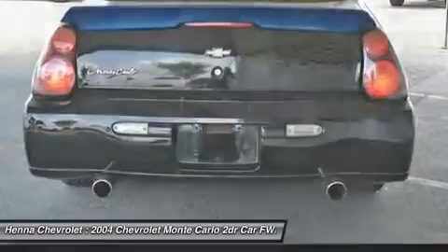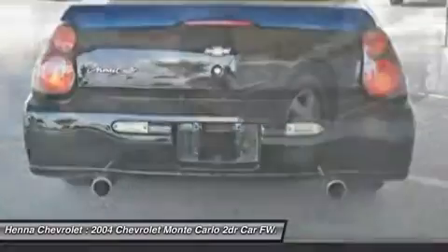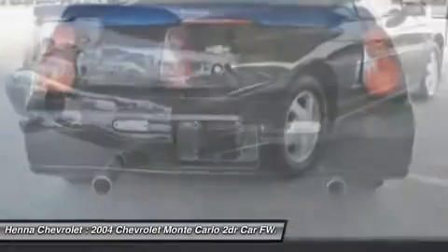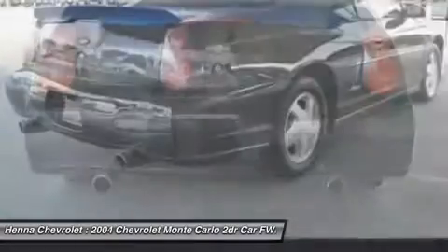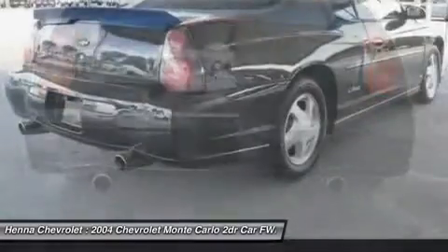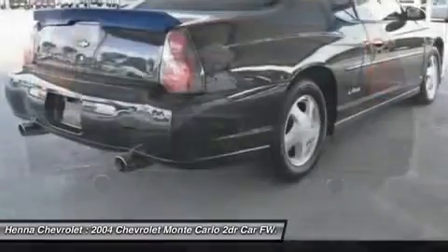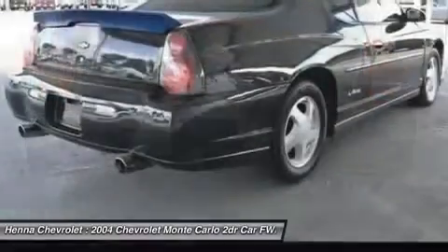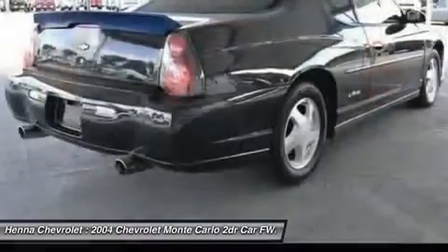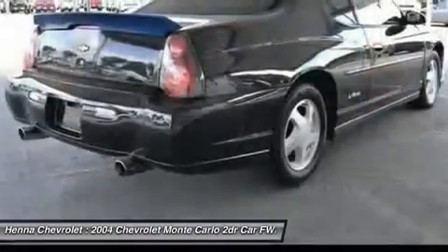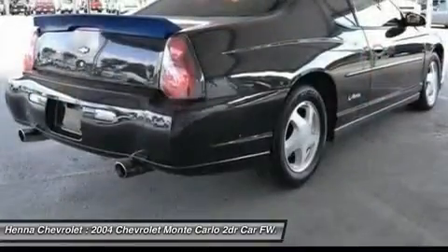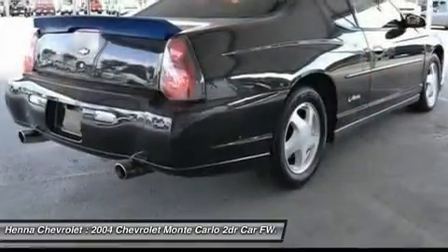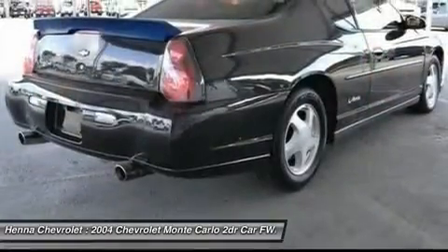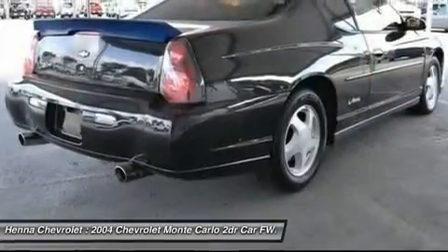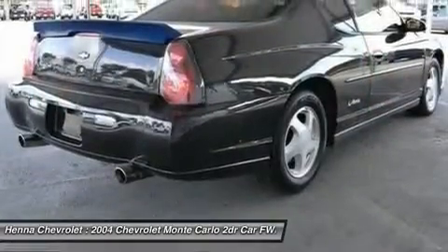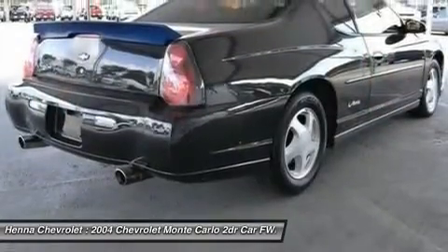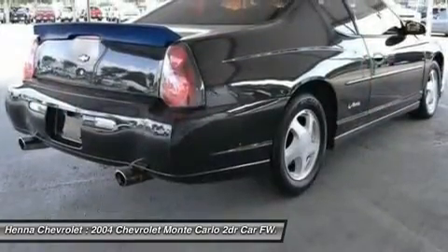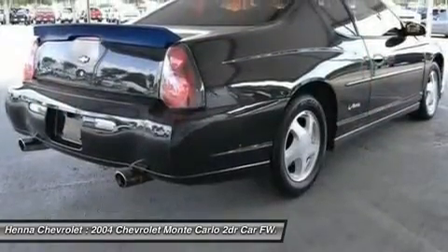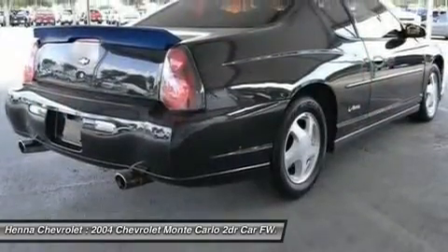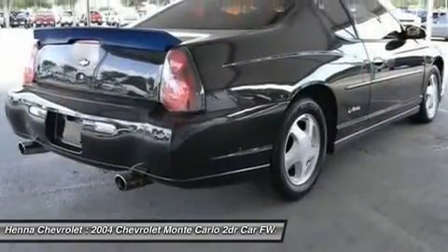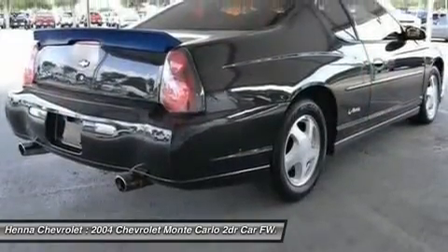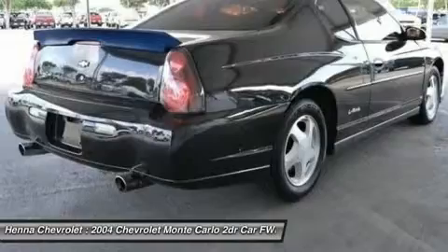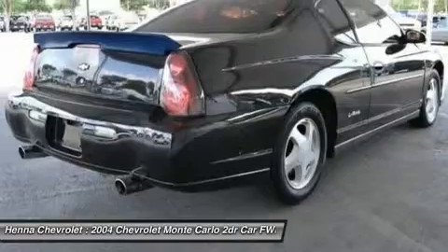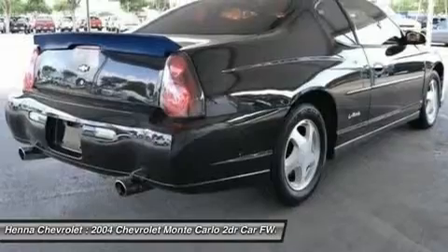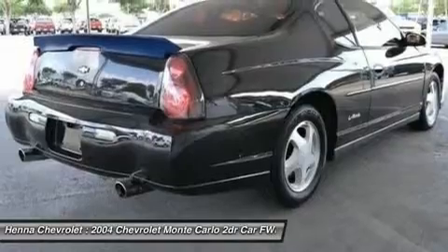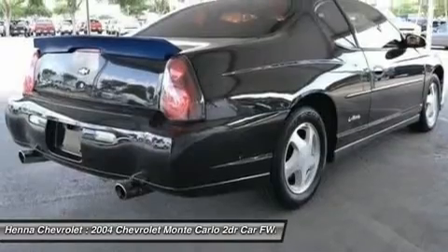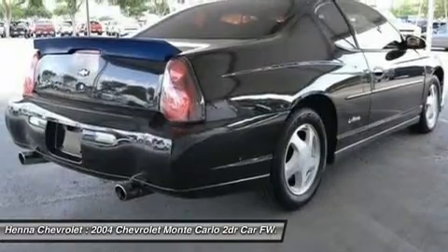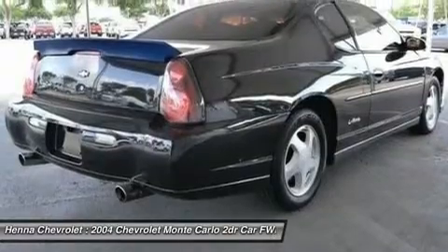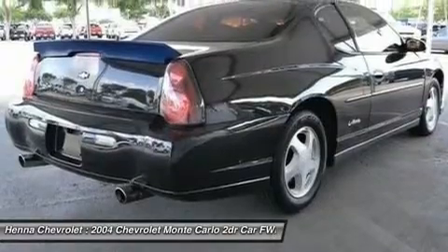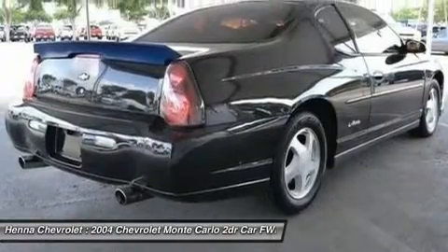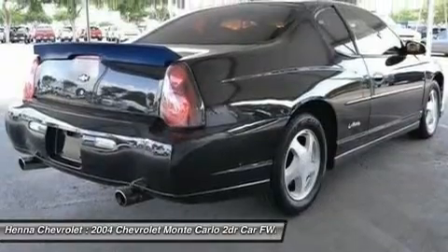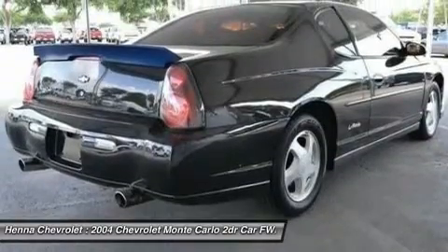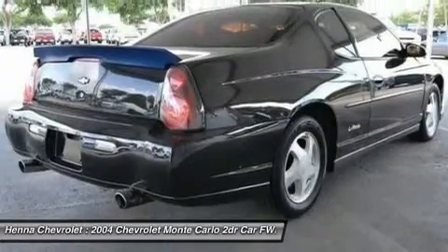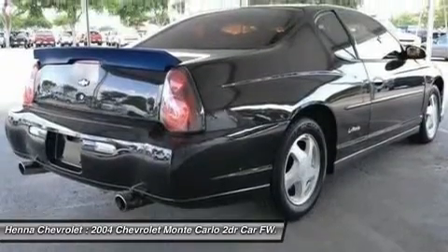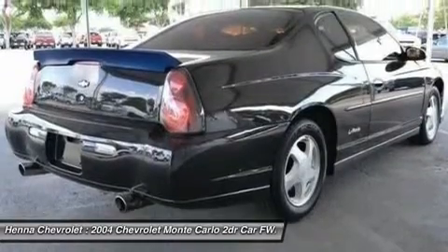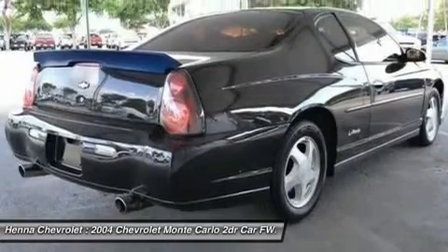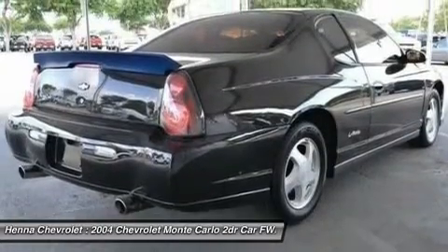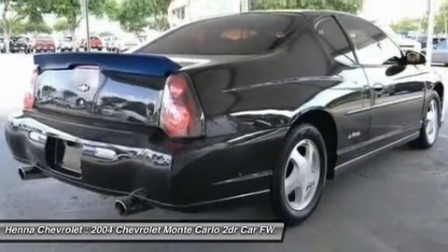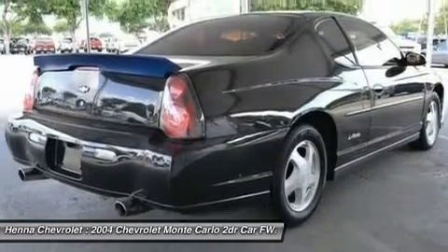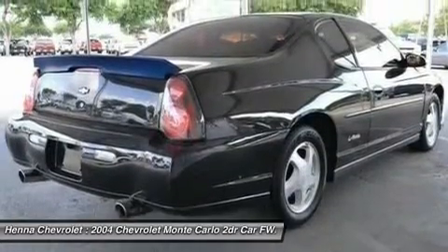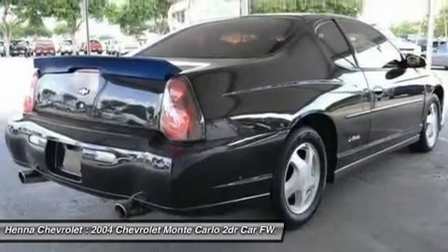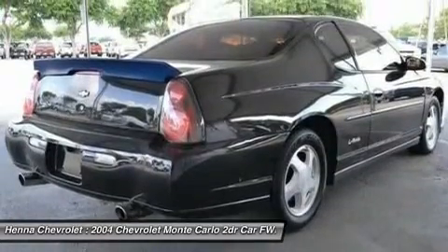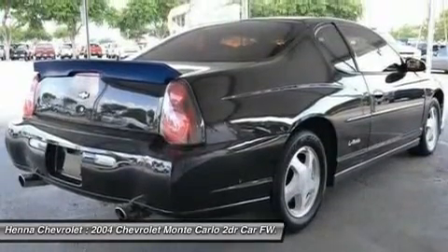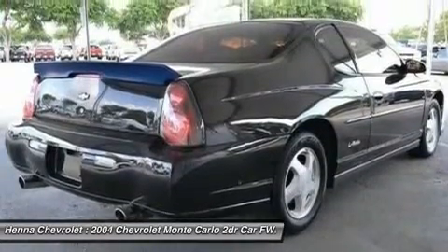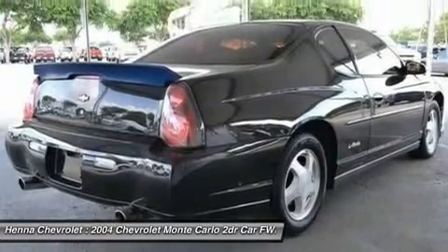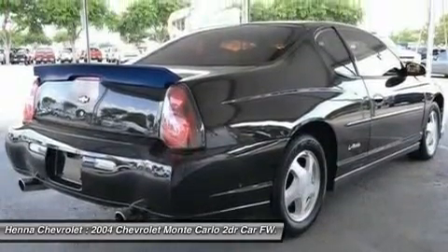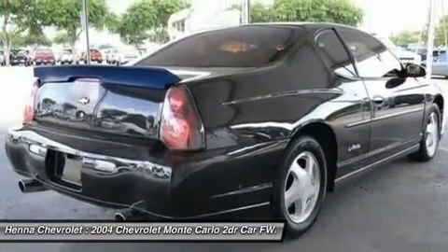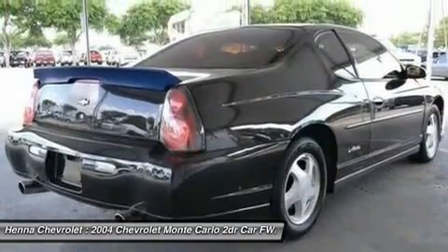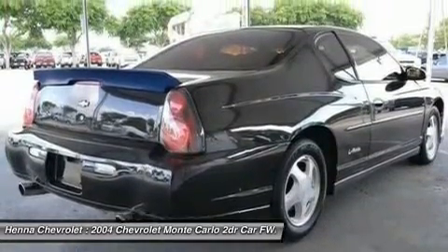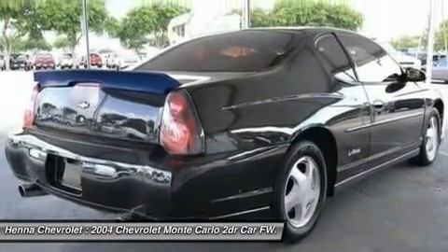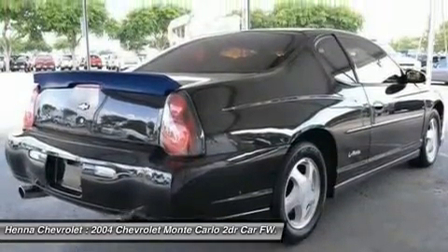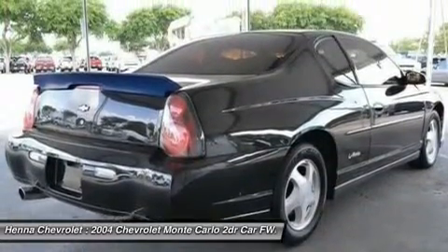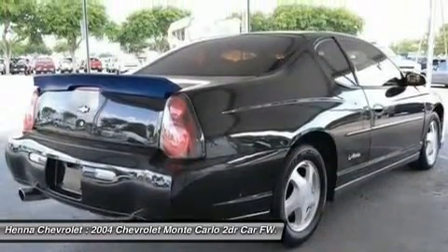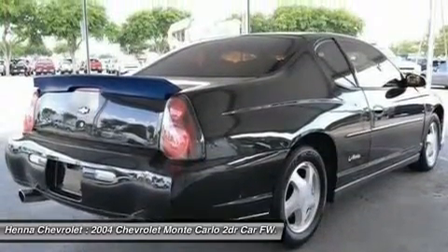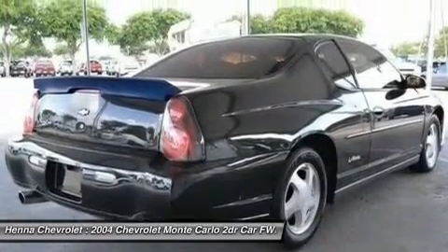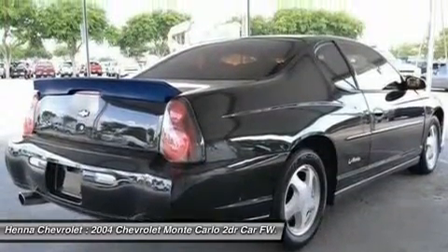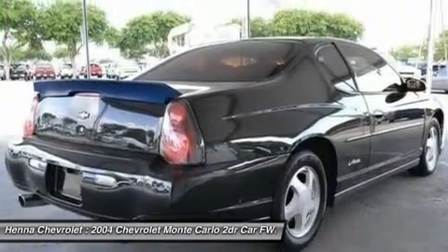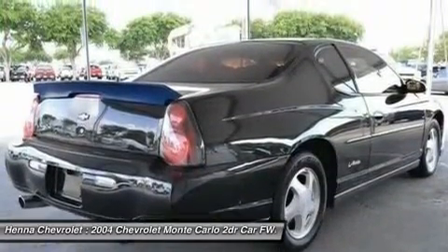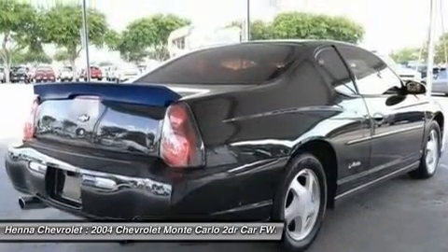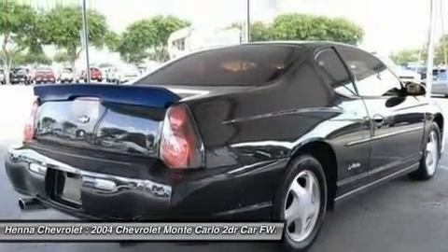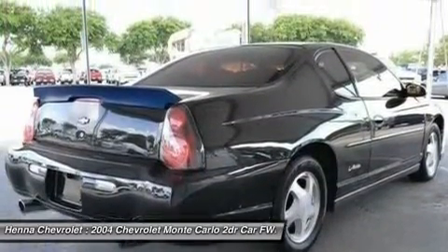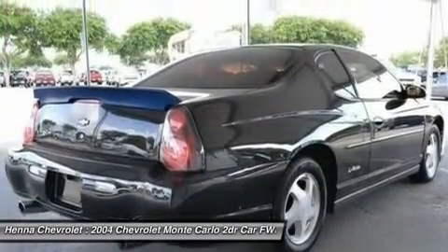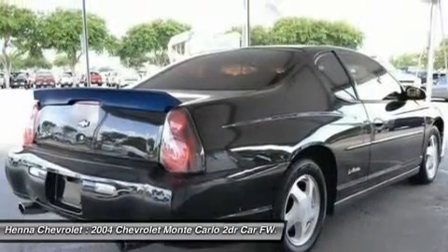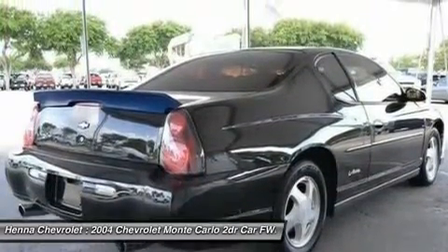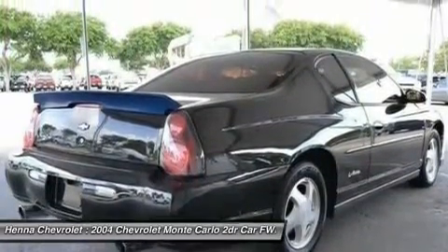AM FM stereo, cassette, driver vanity mirror, passenger vanity mirror, front reading lamps, emergency trunk release.